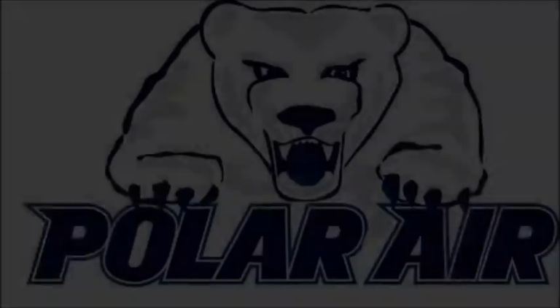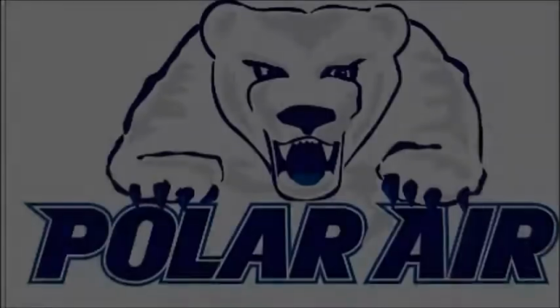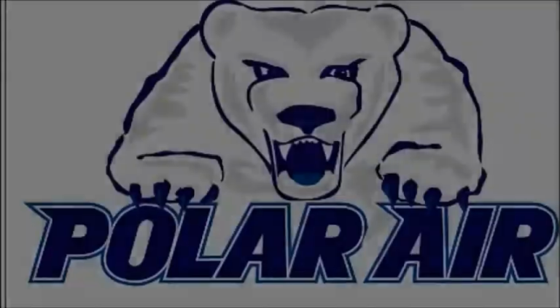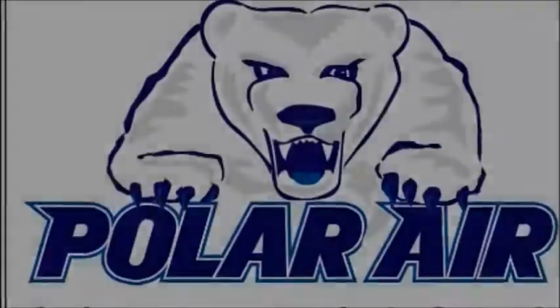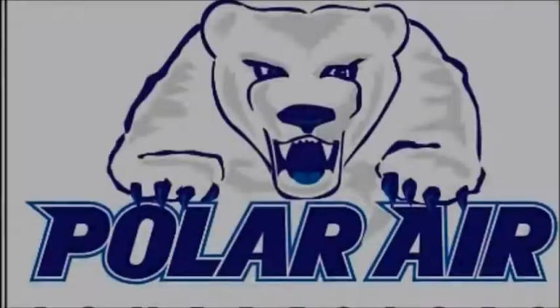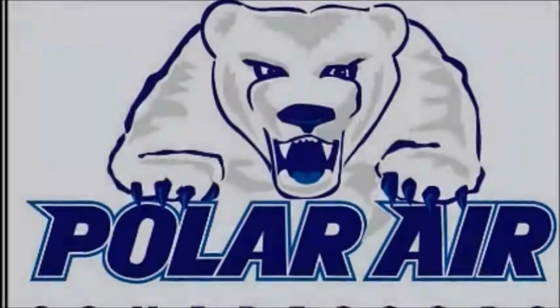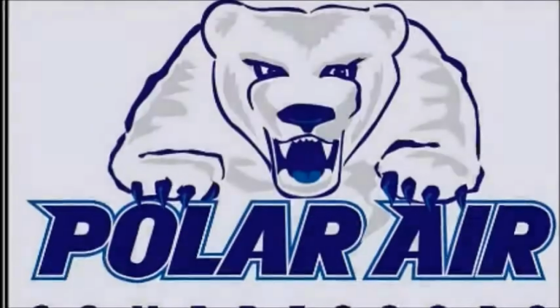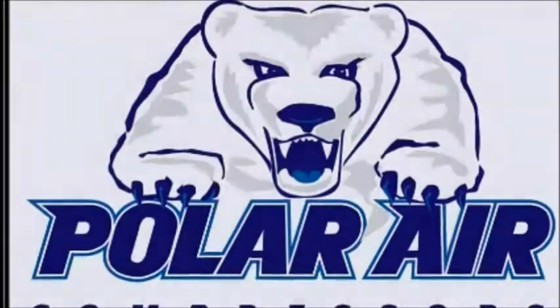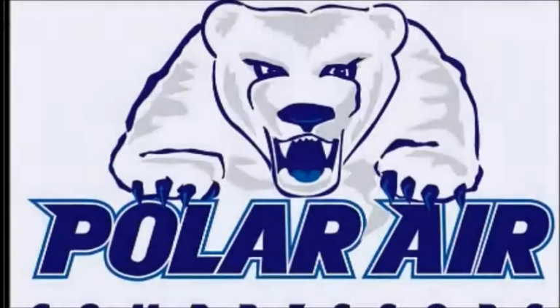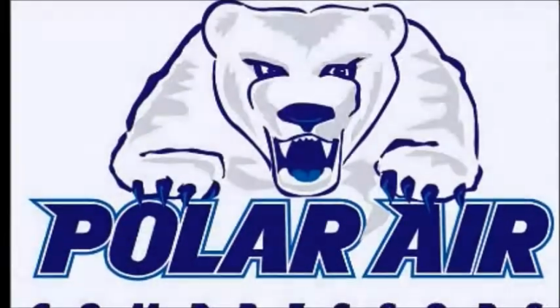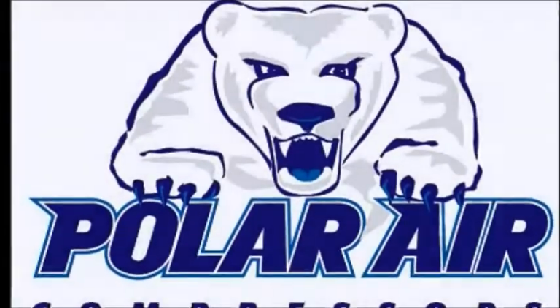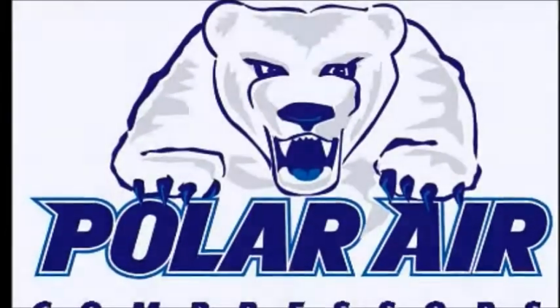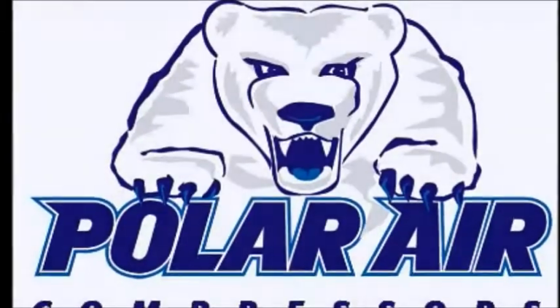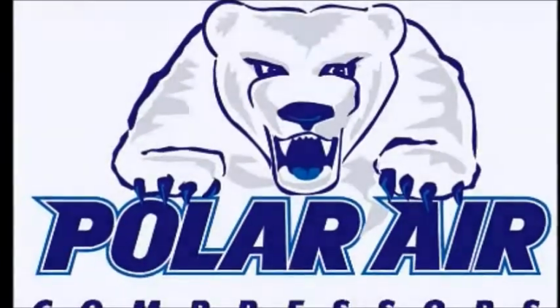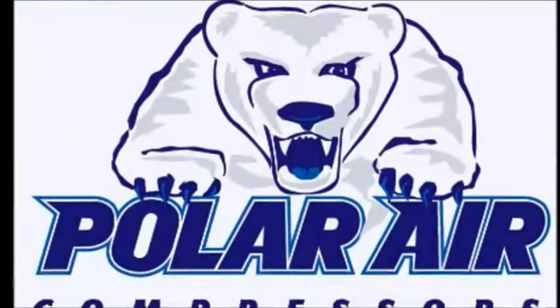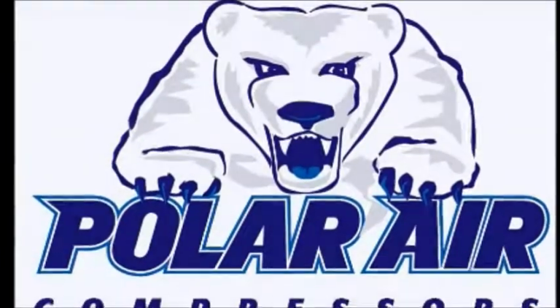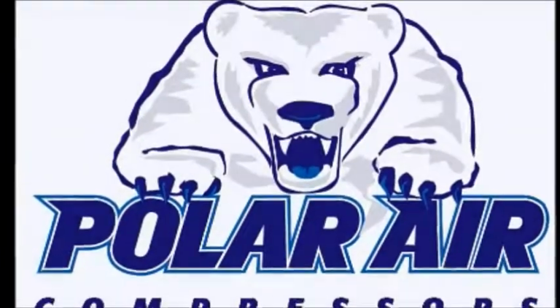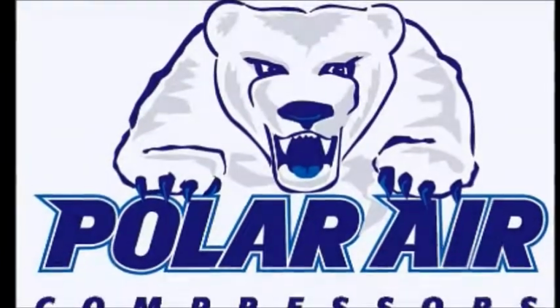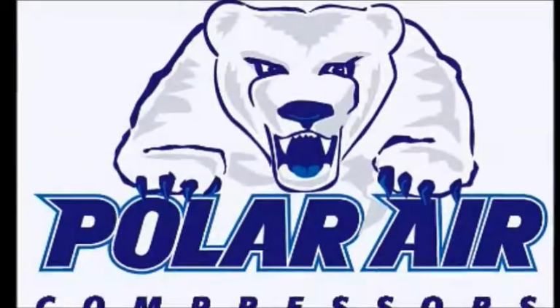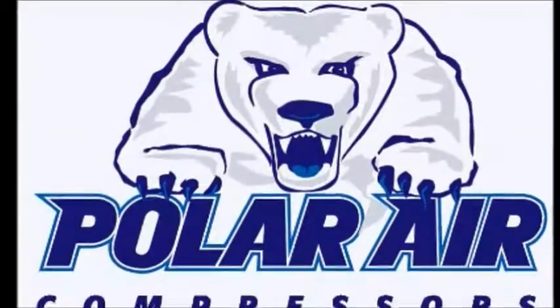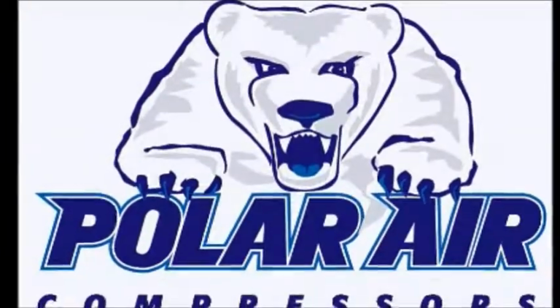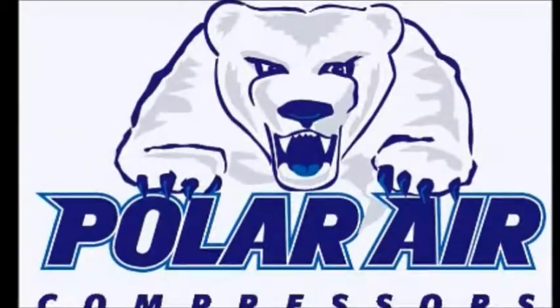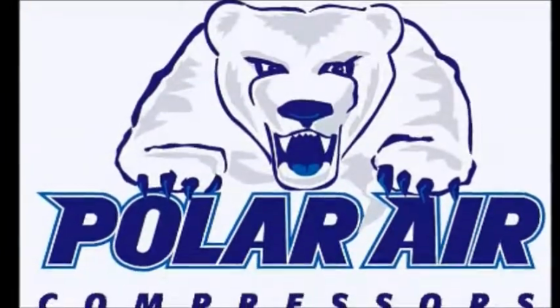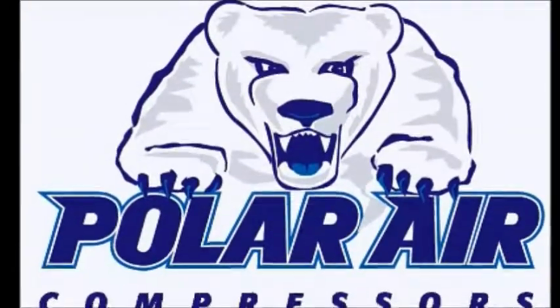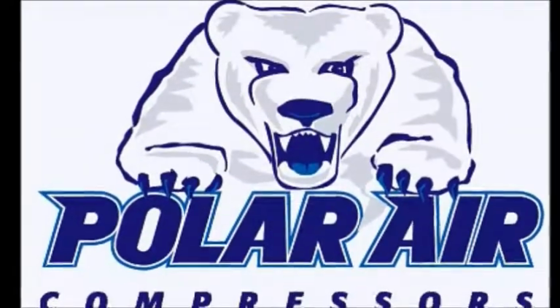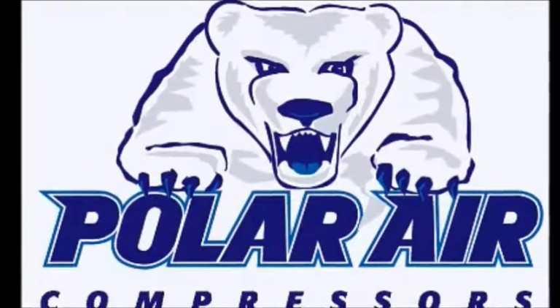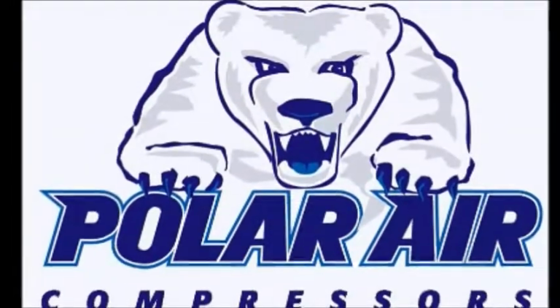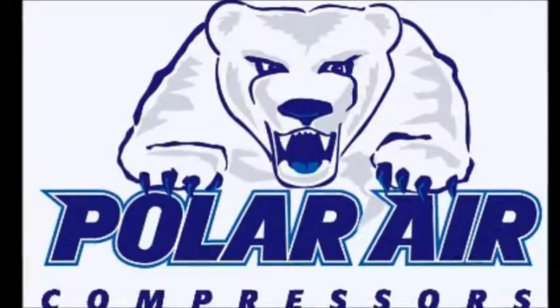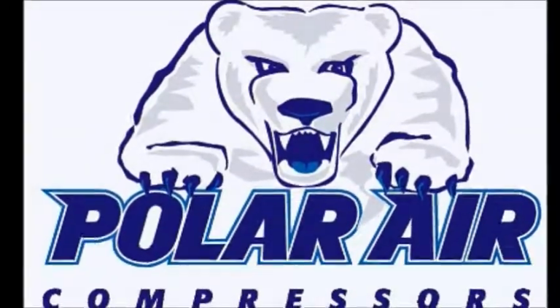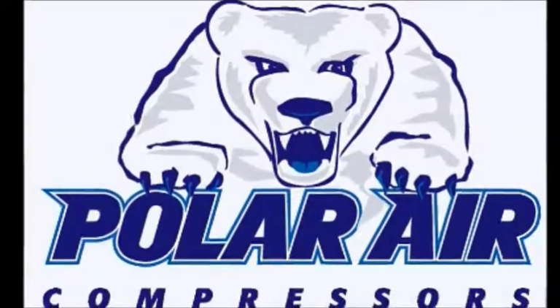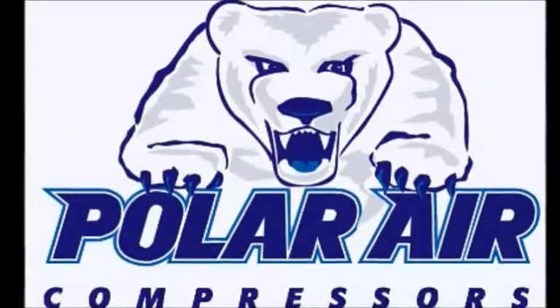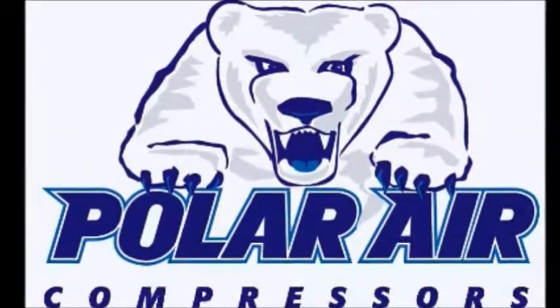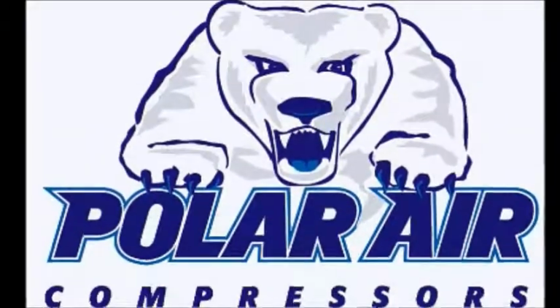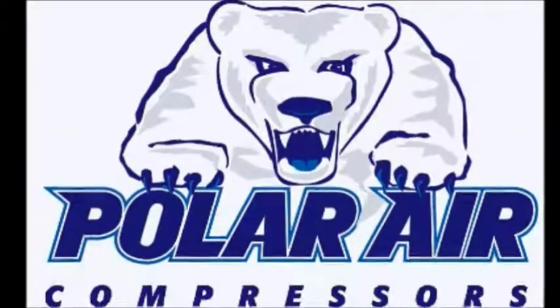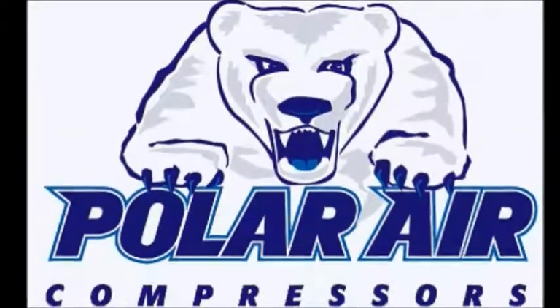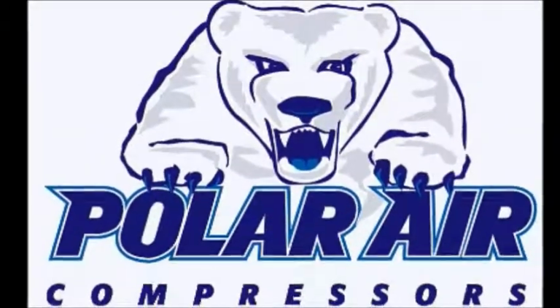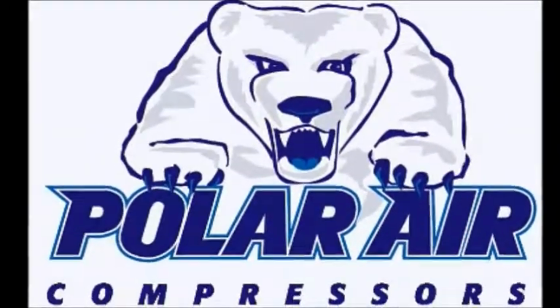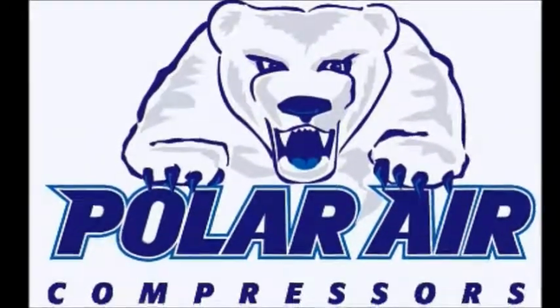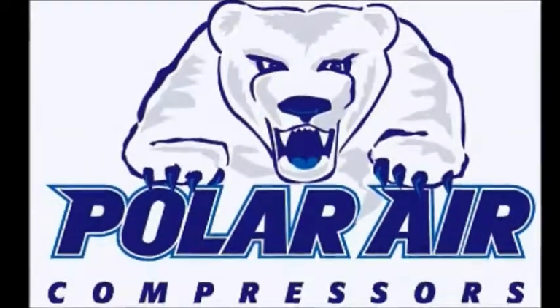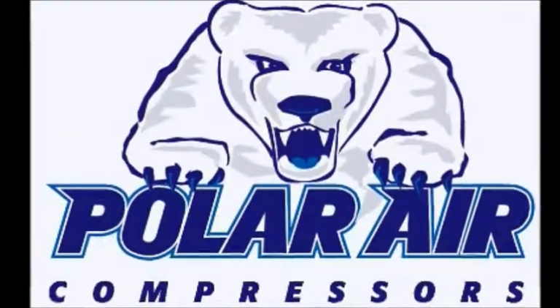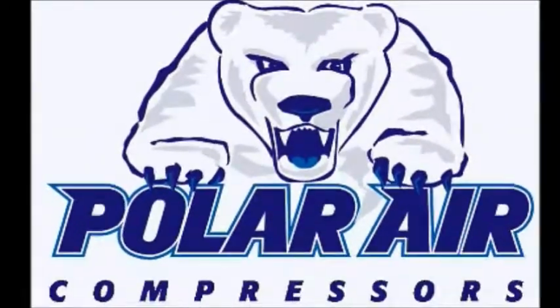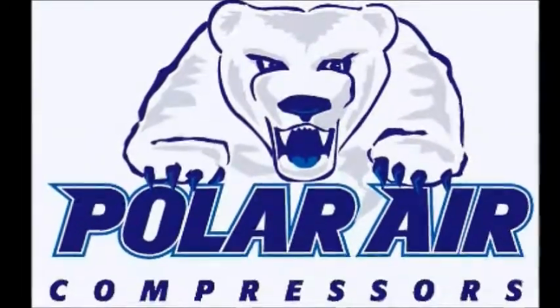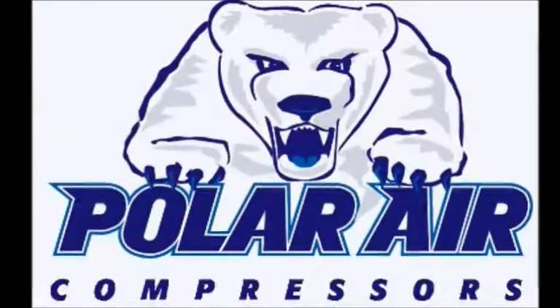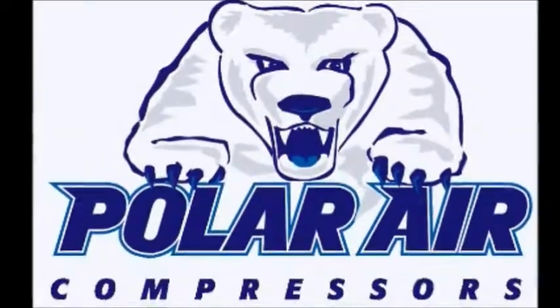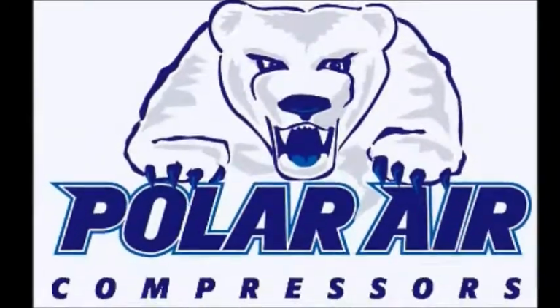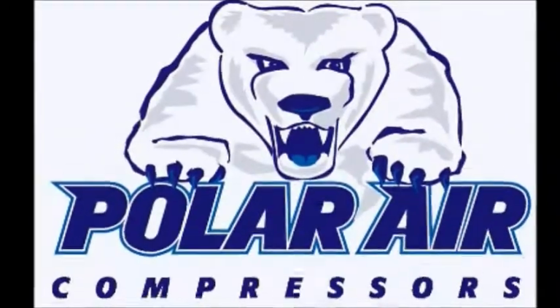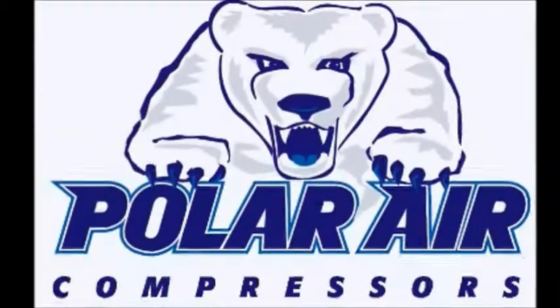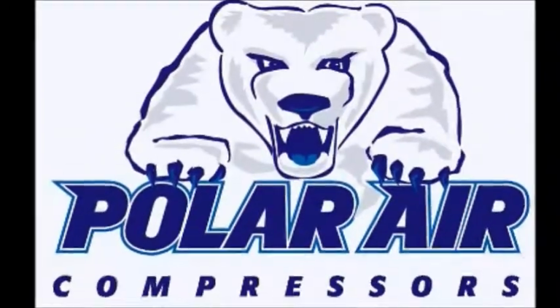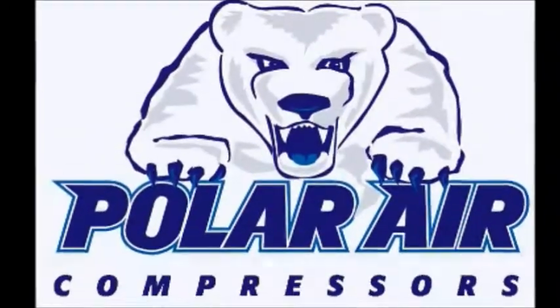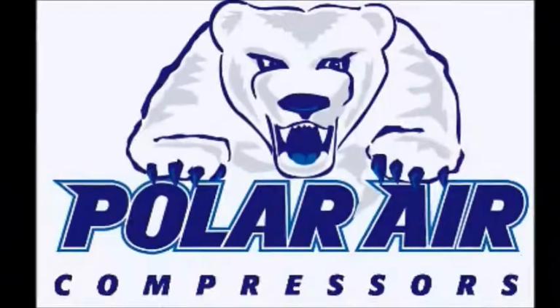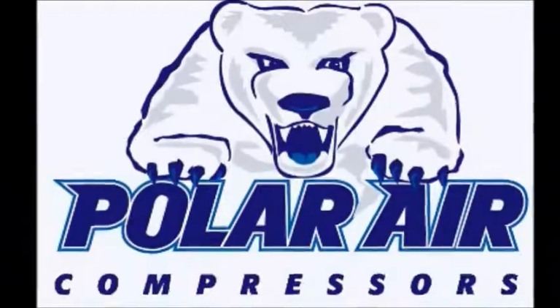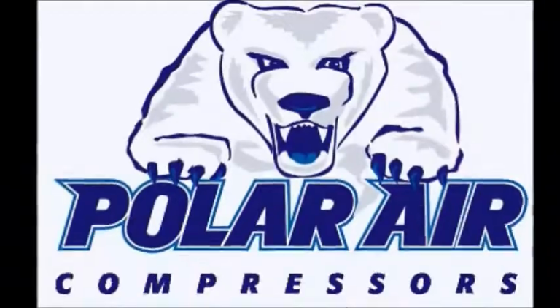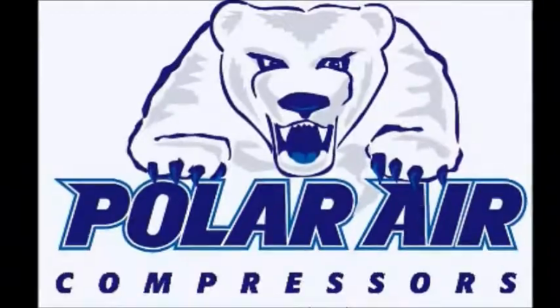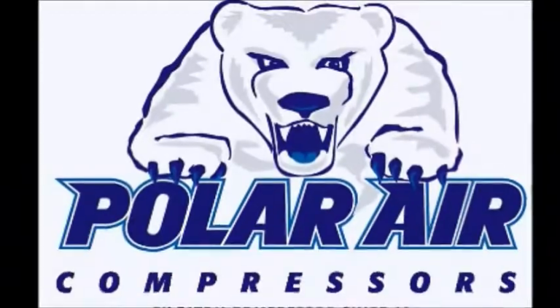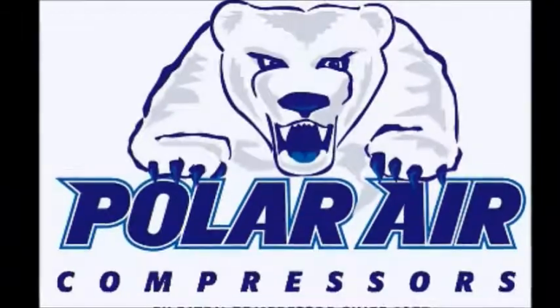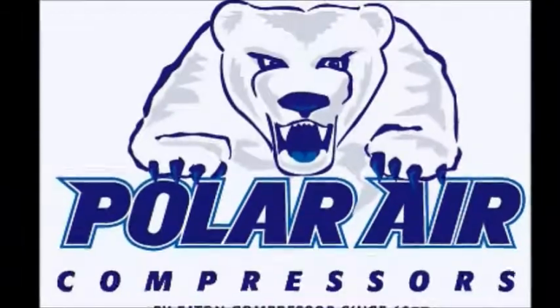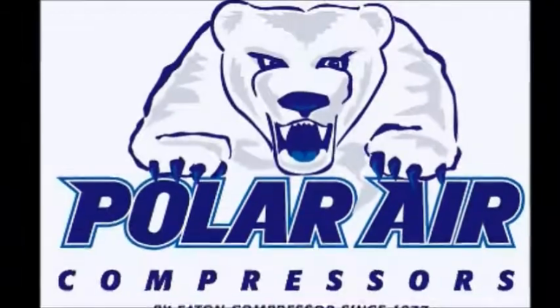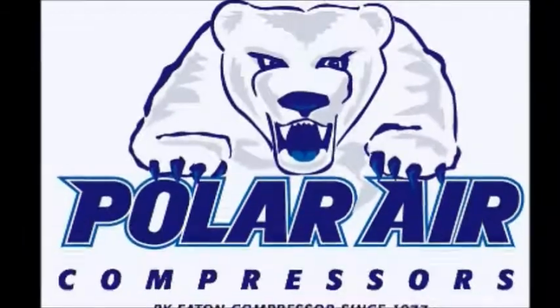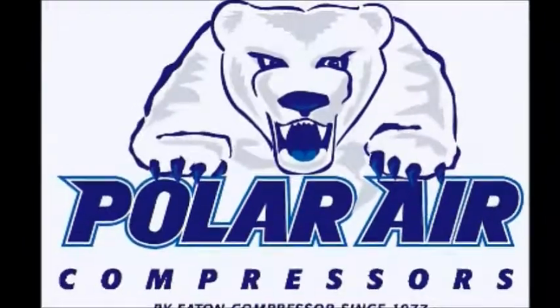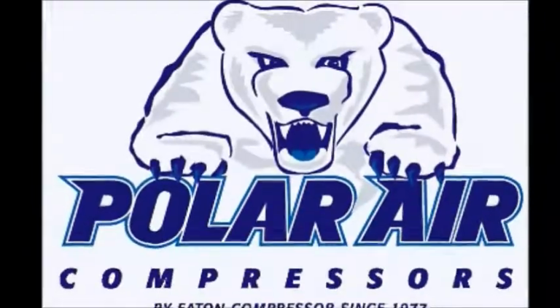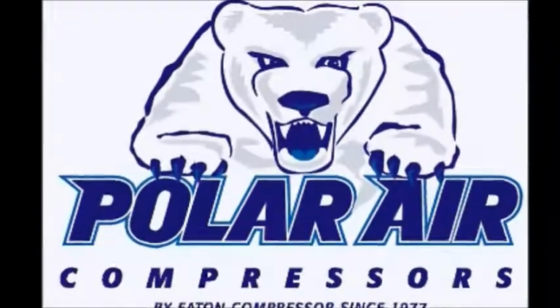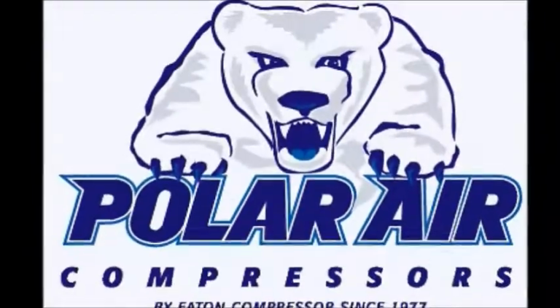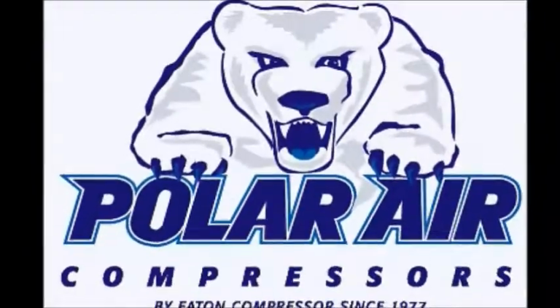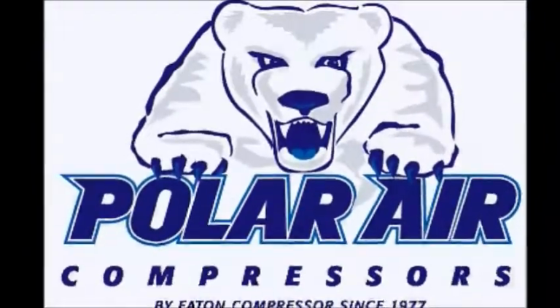Polar Air by Eaton Compressor, since 1977. Your factory direct source for all of your compressed air needs.